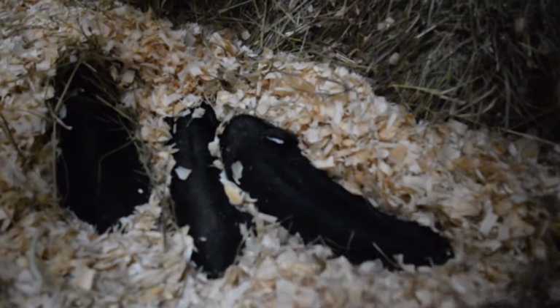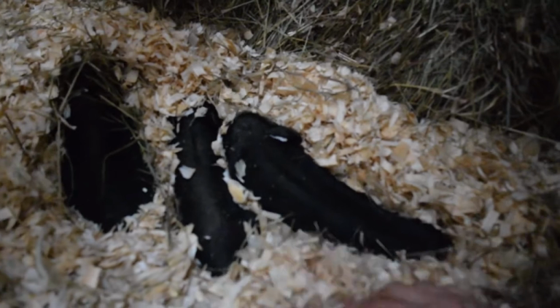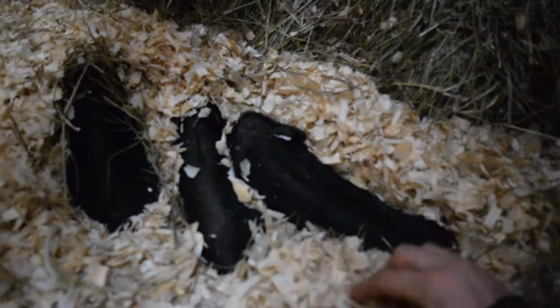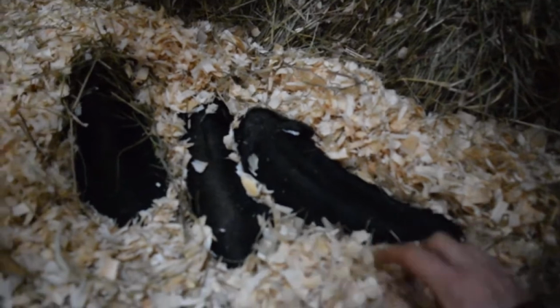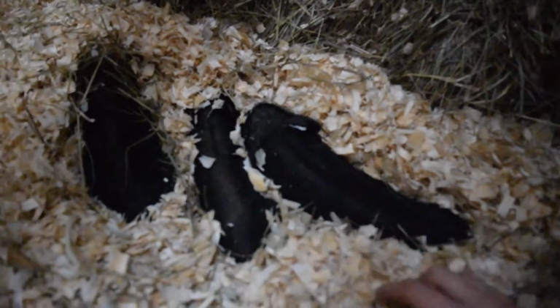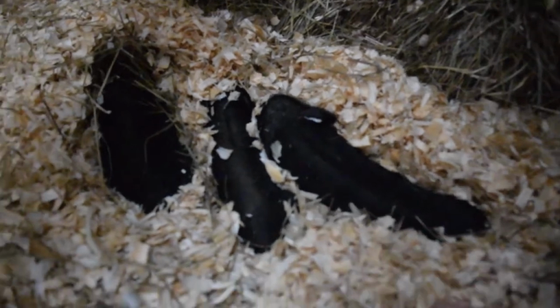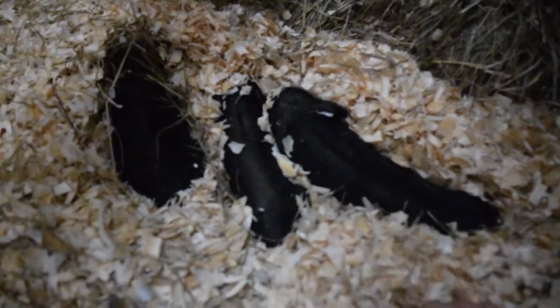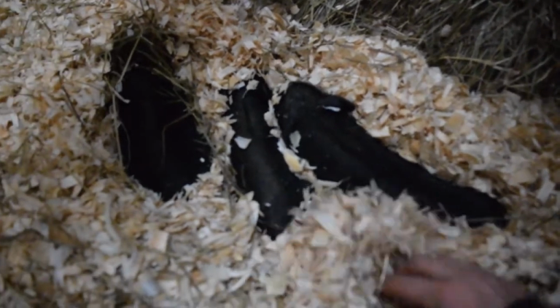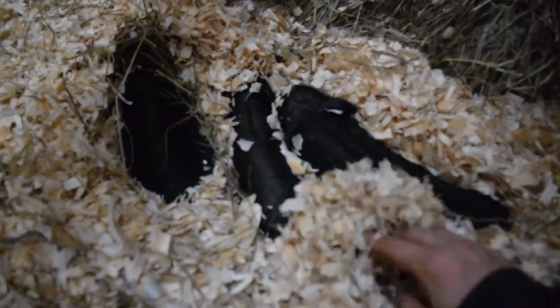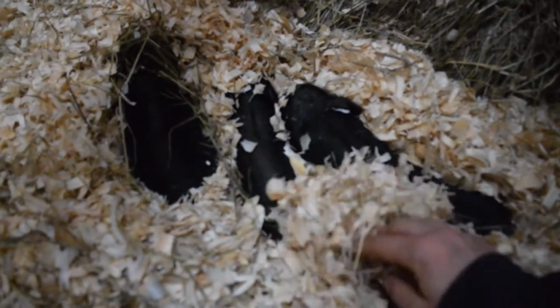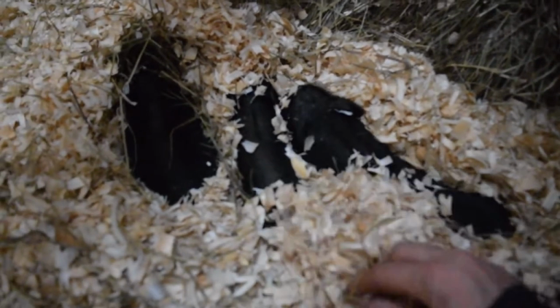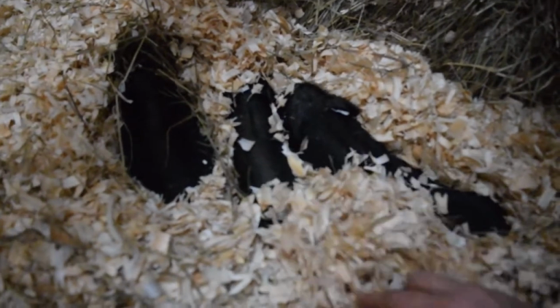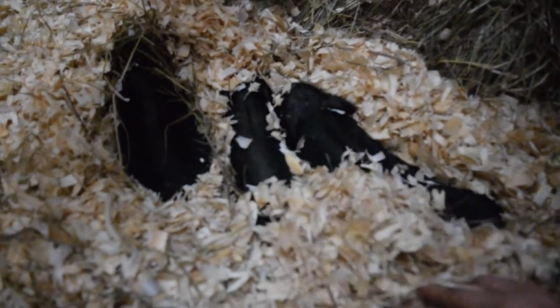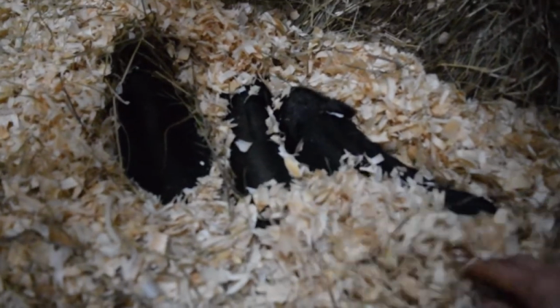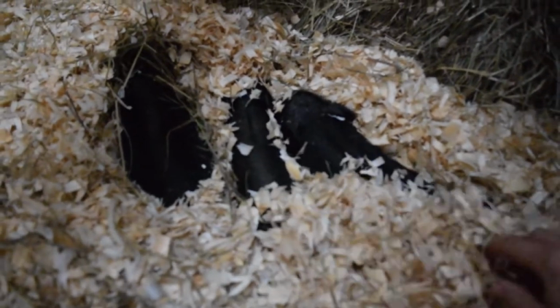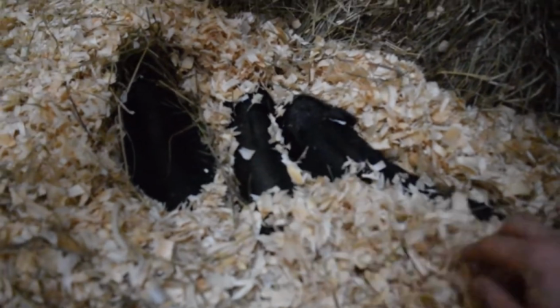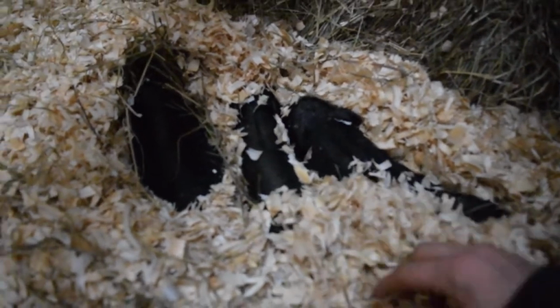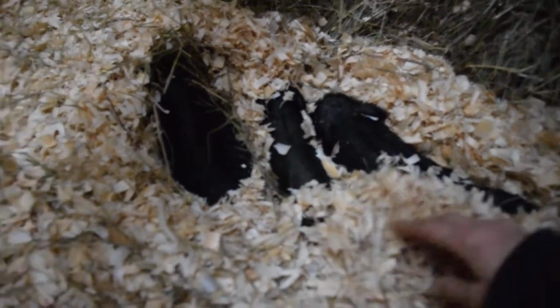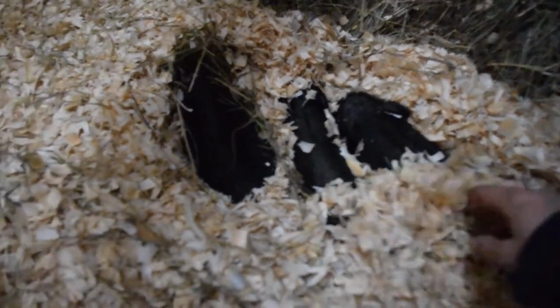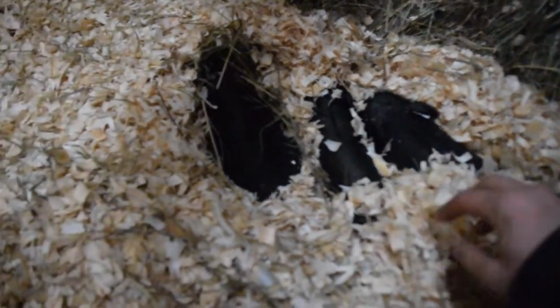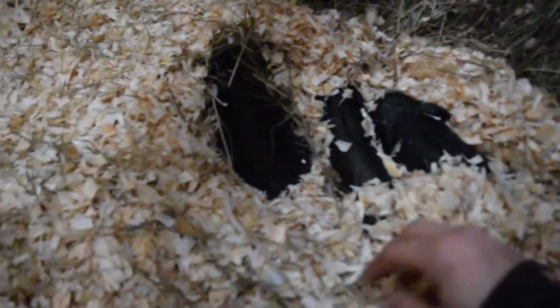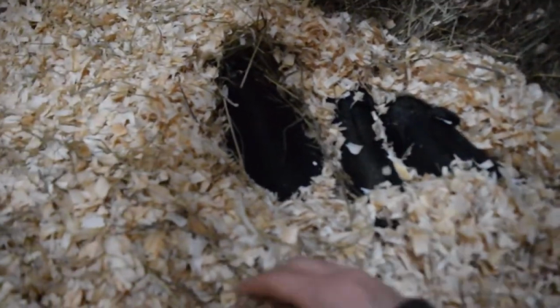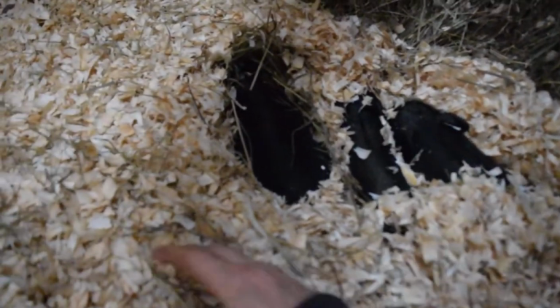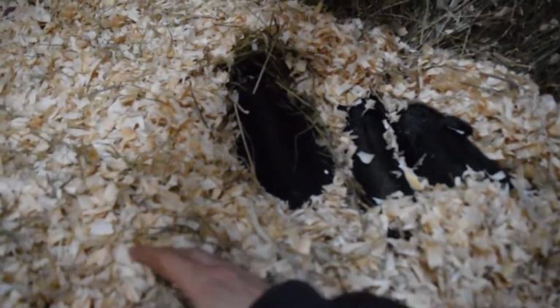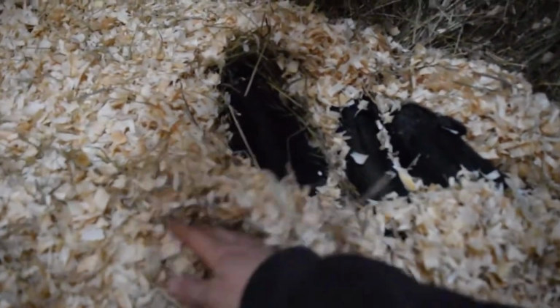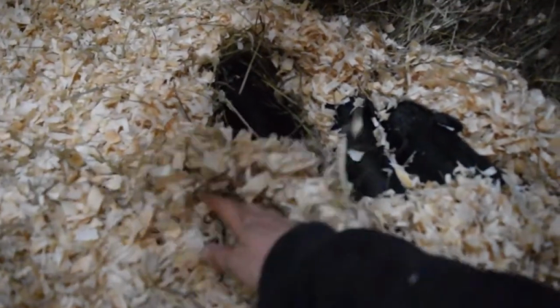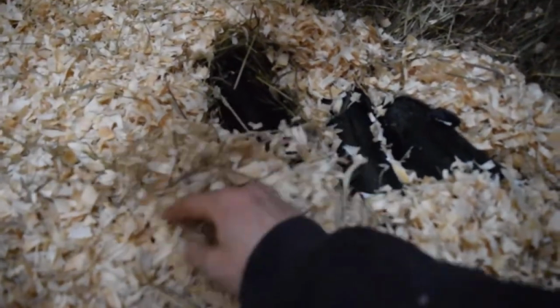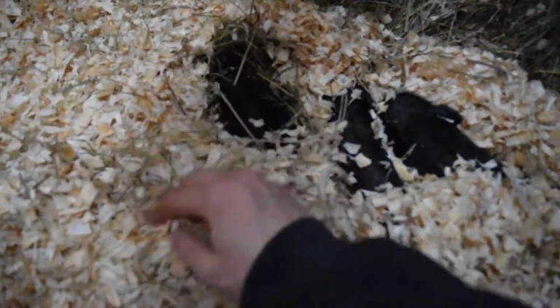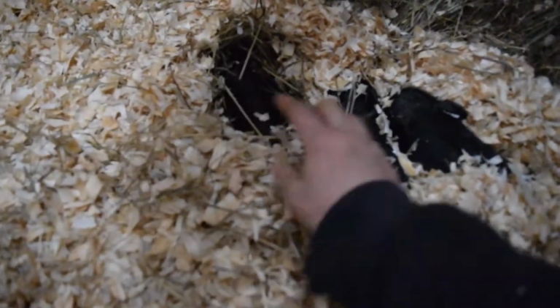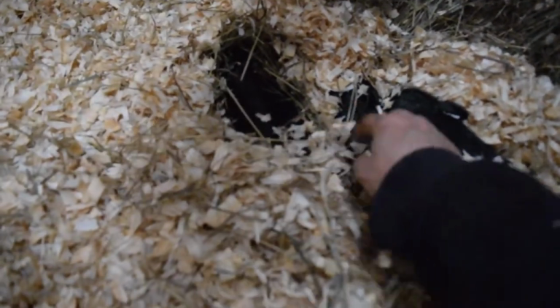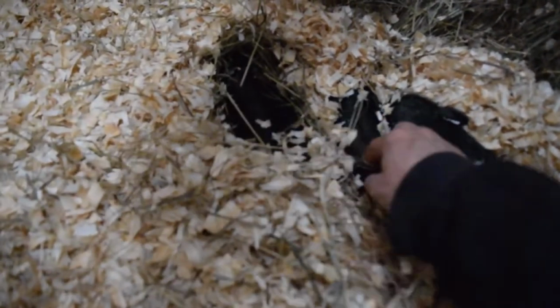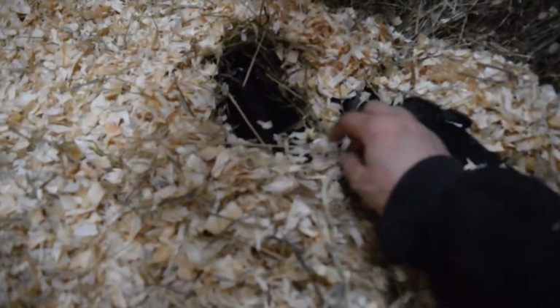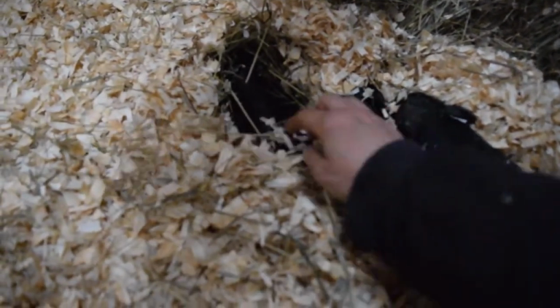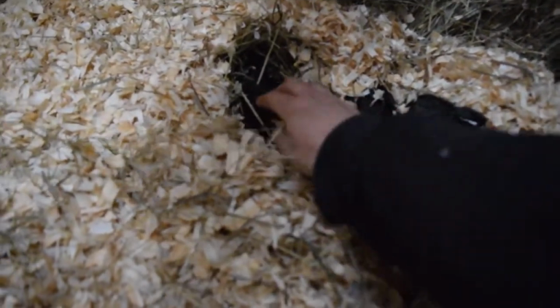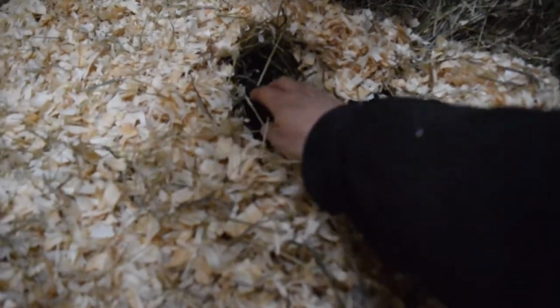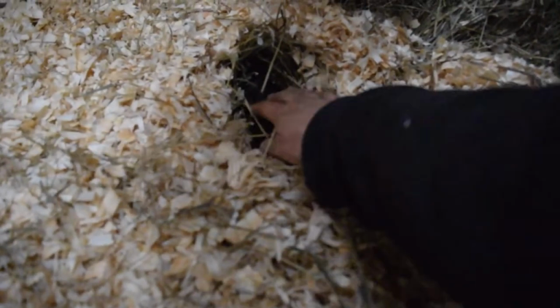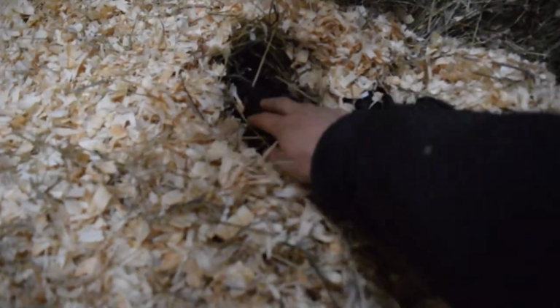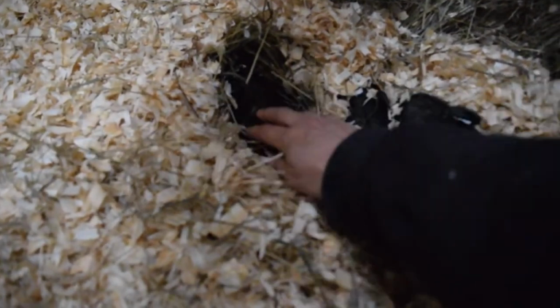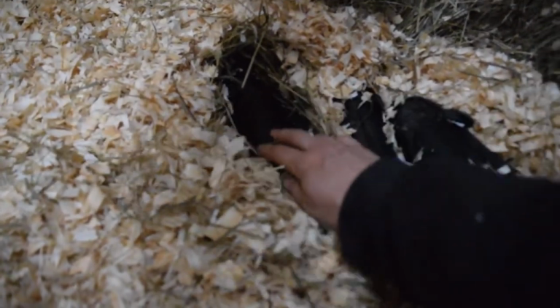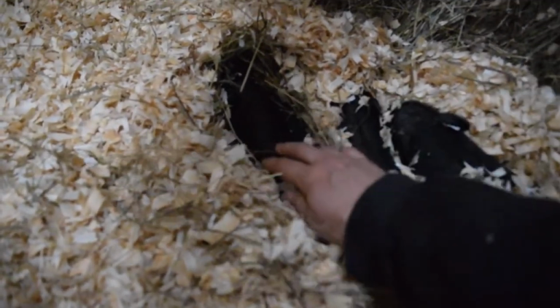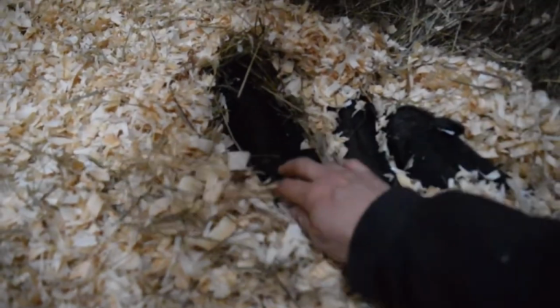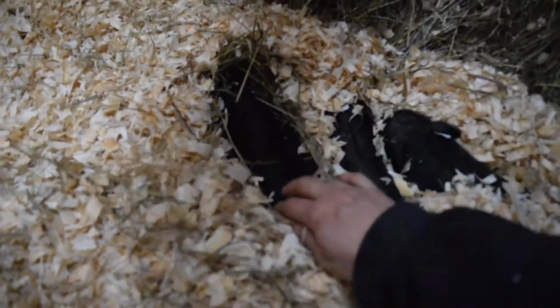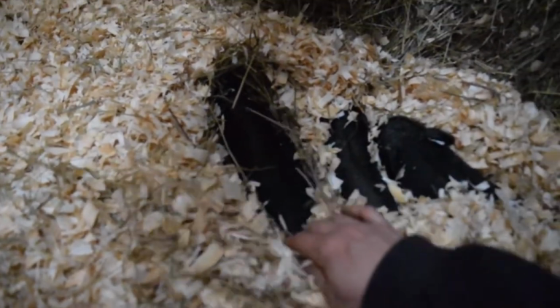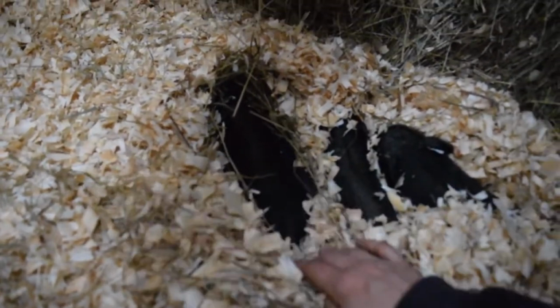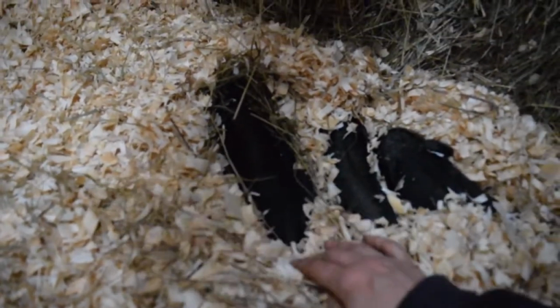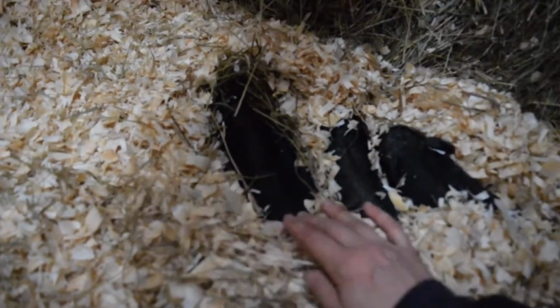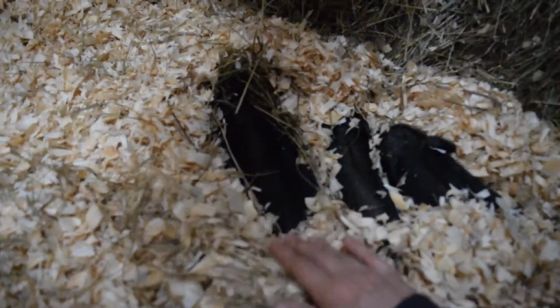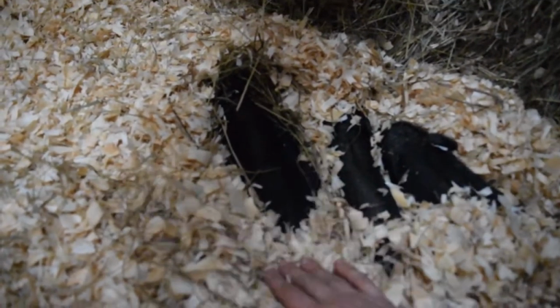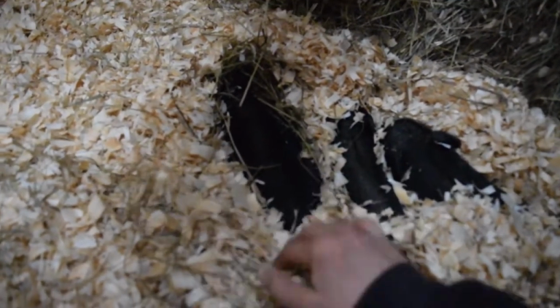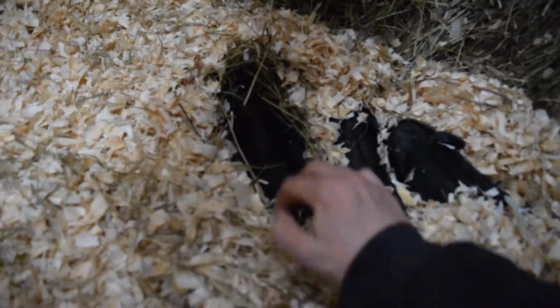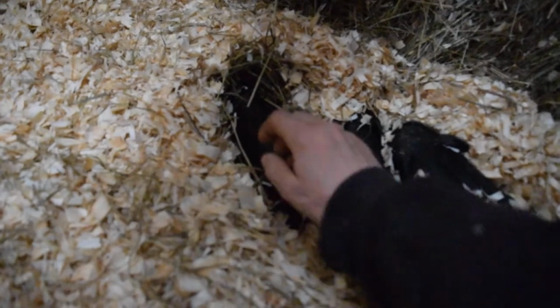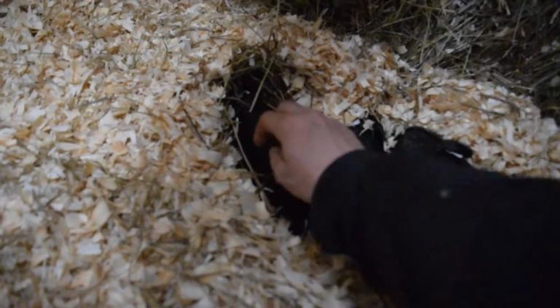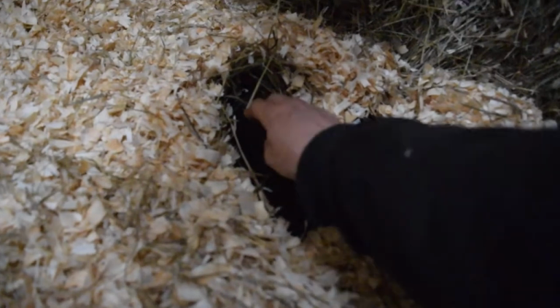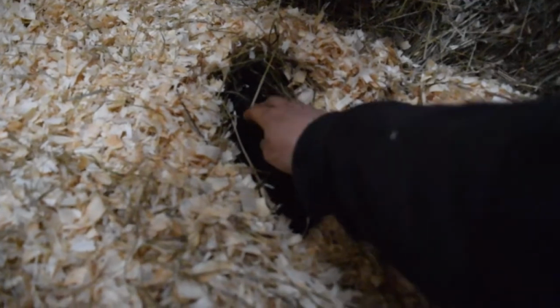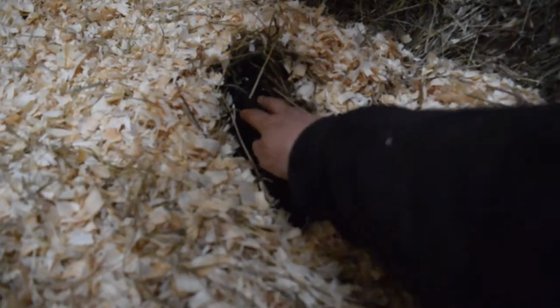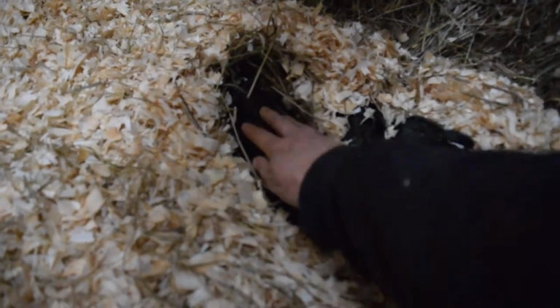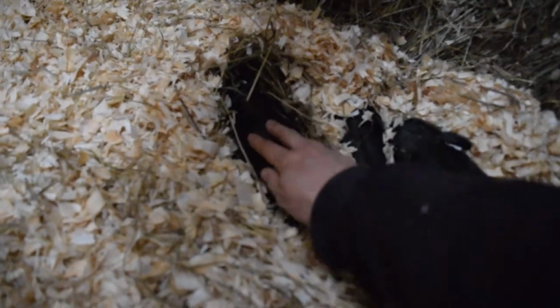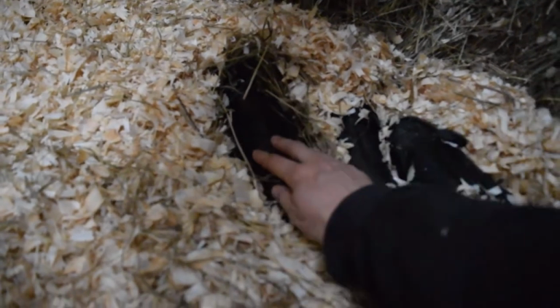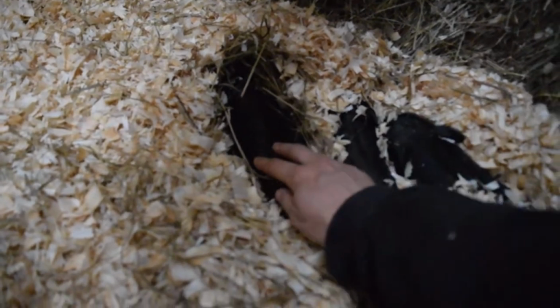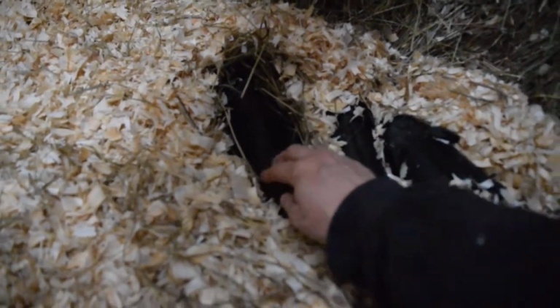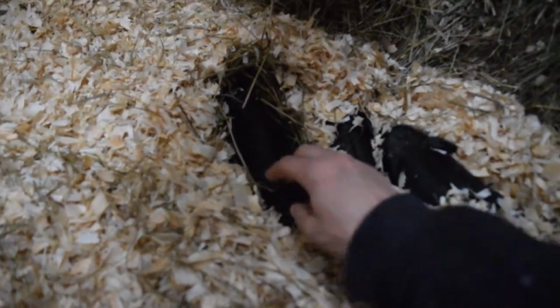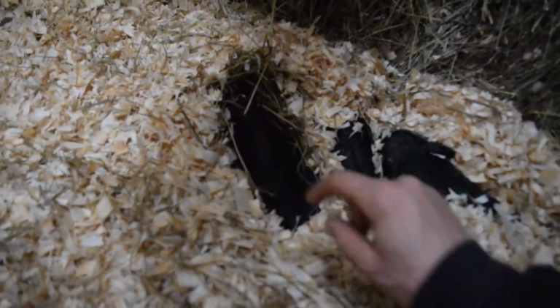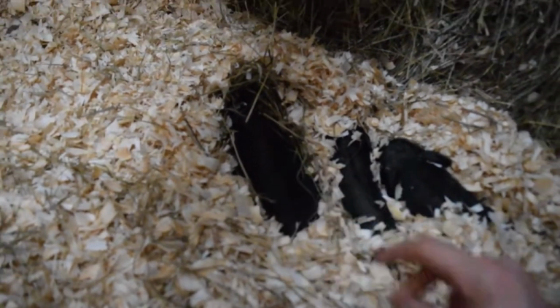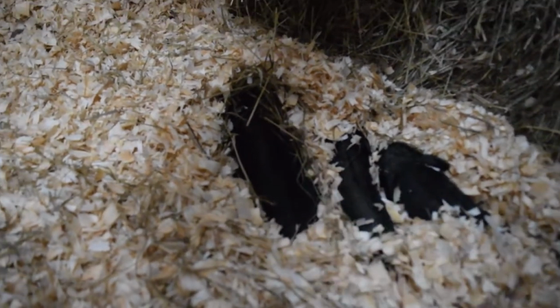Today is January 4th. These little piglets were born late on December 30th.